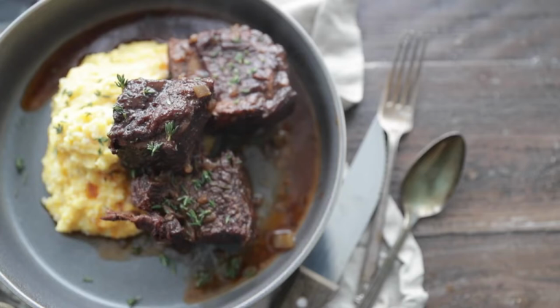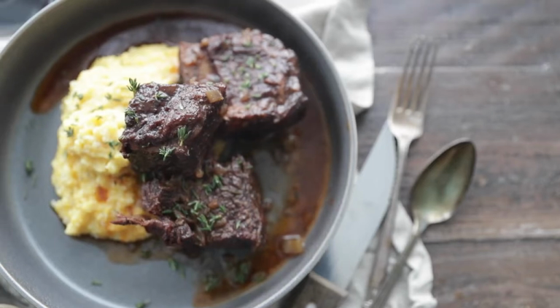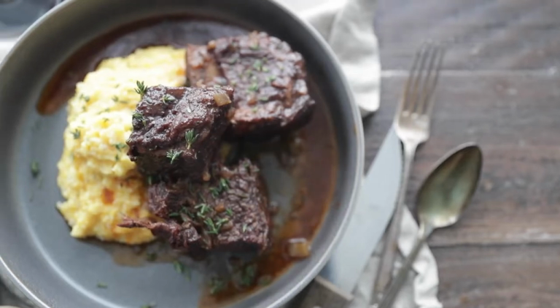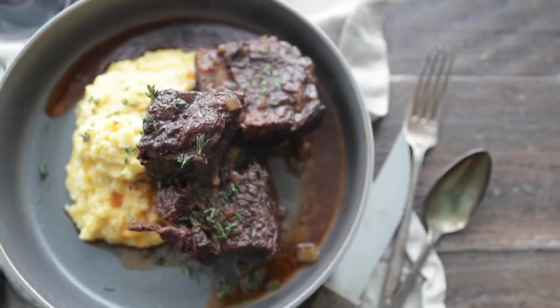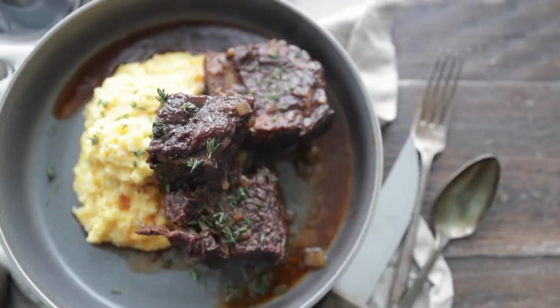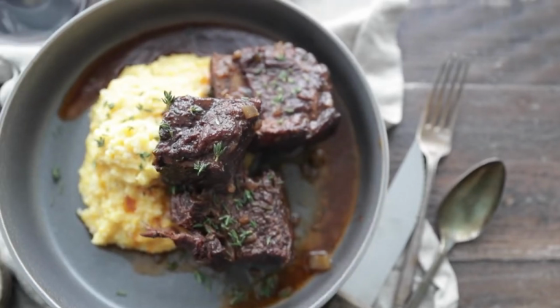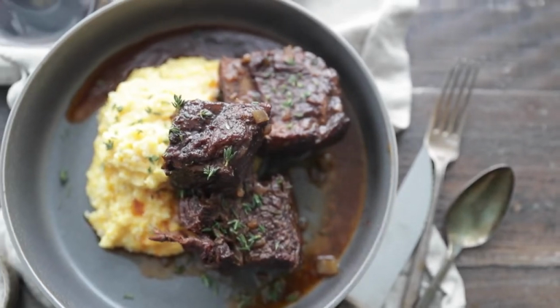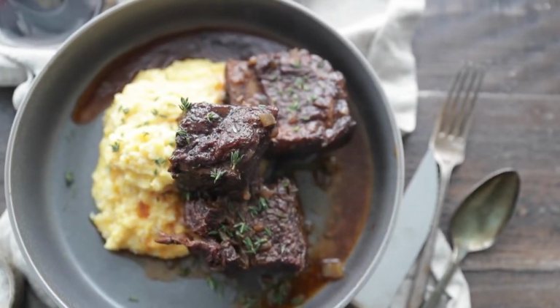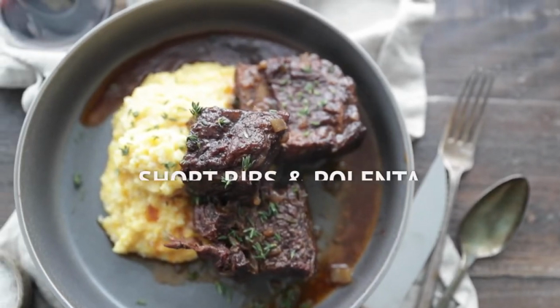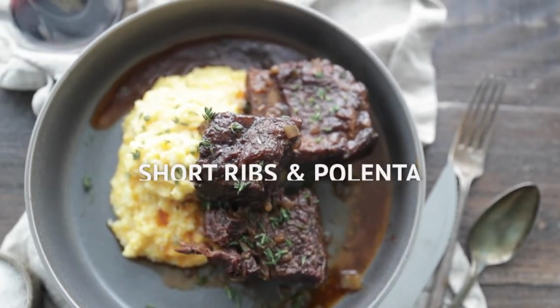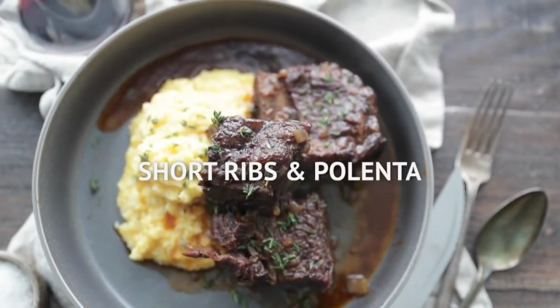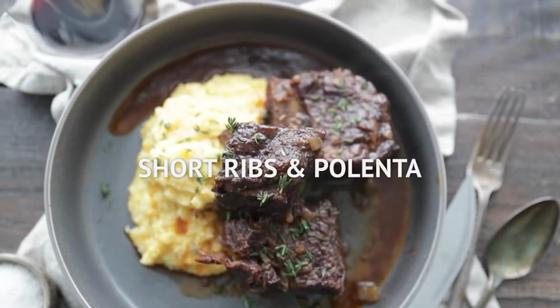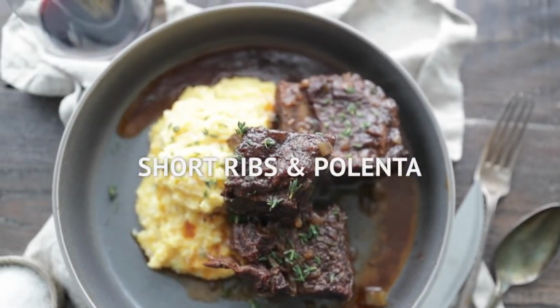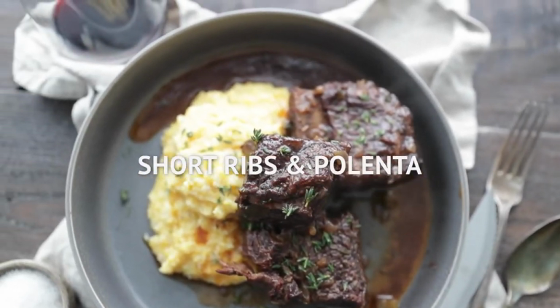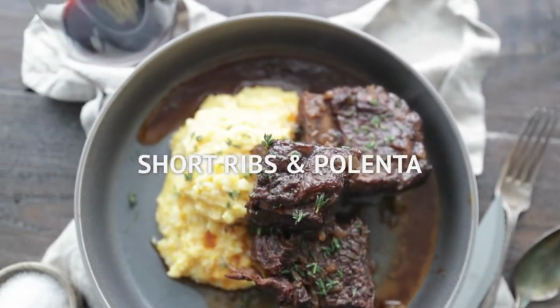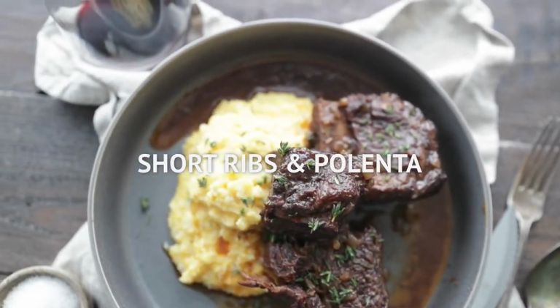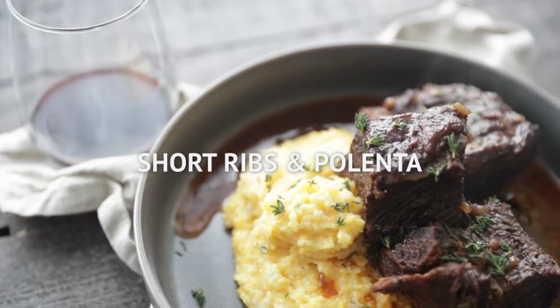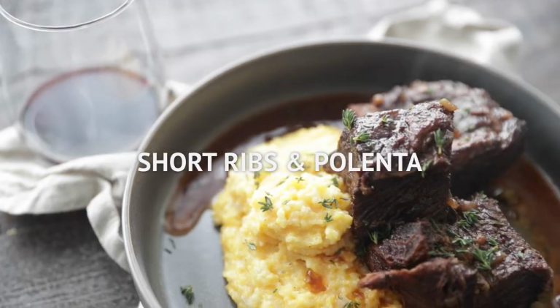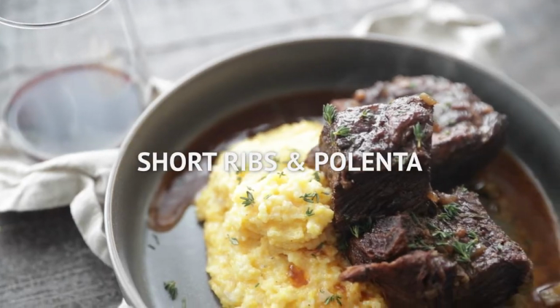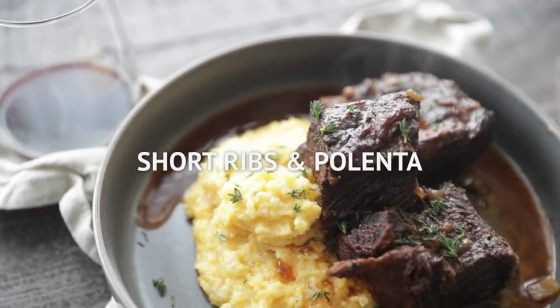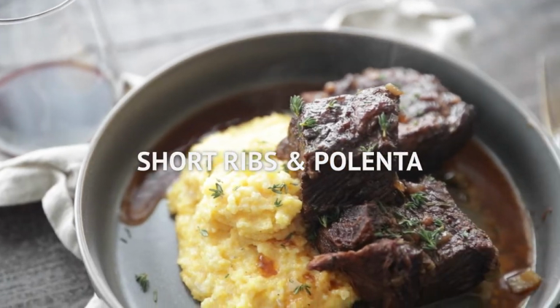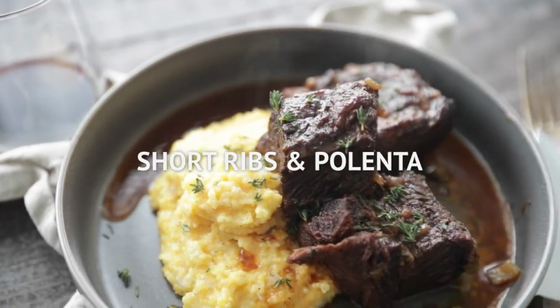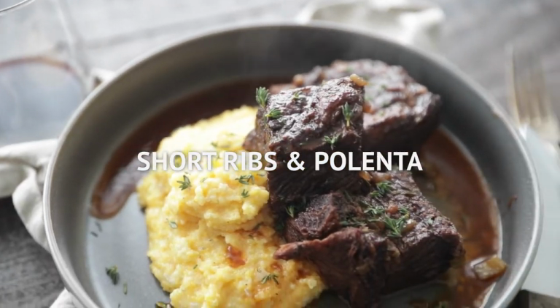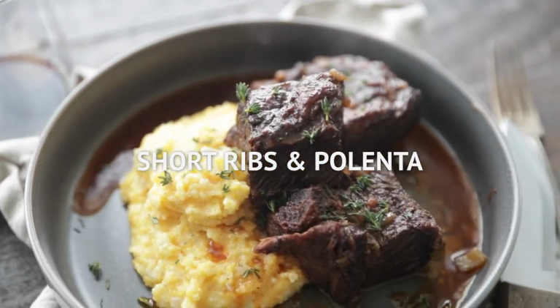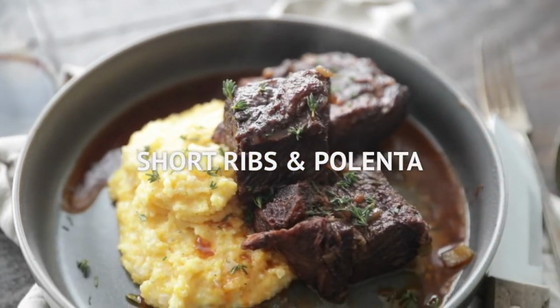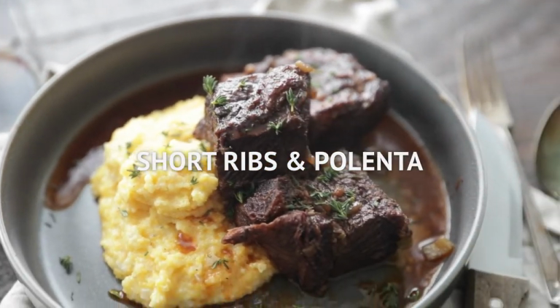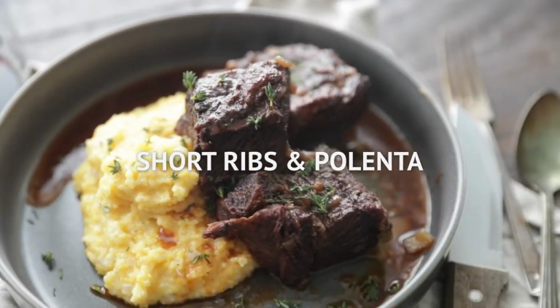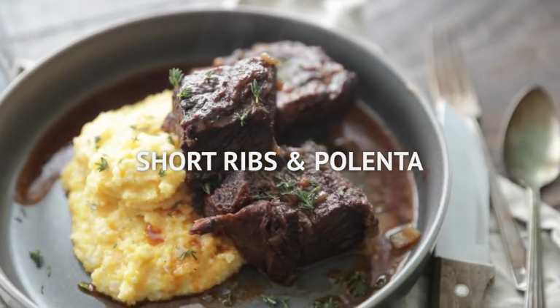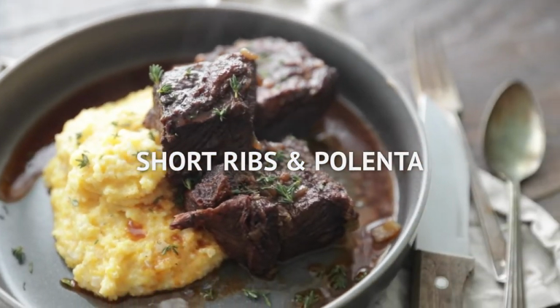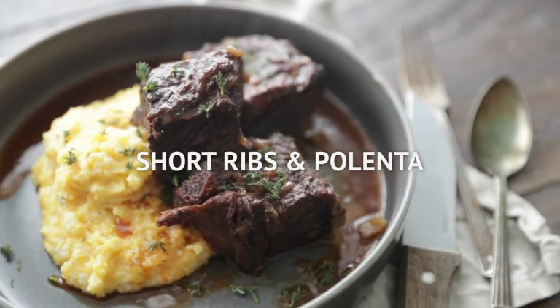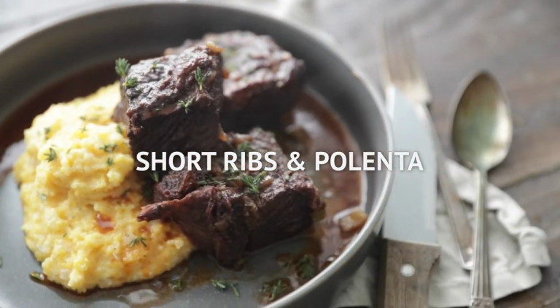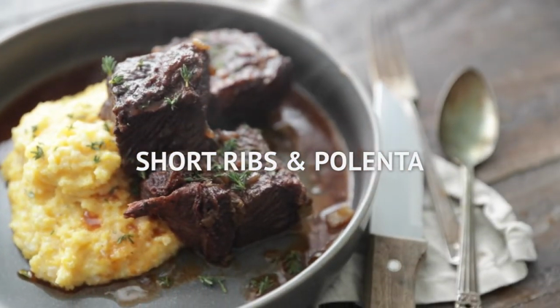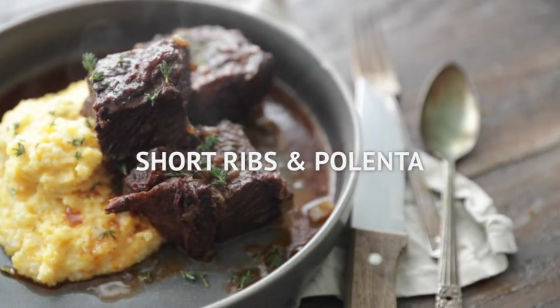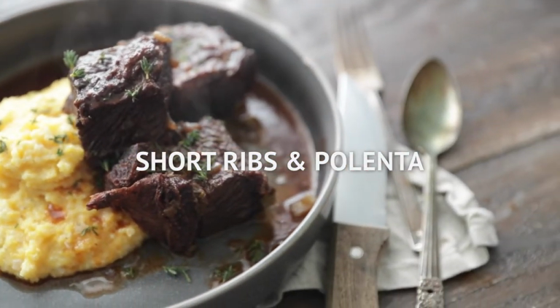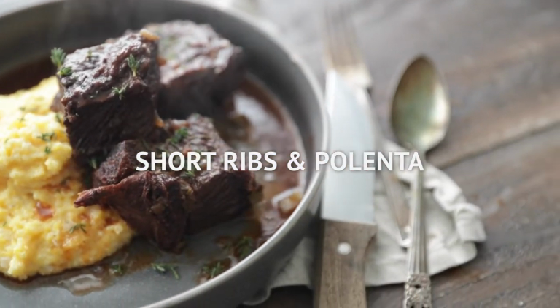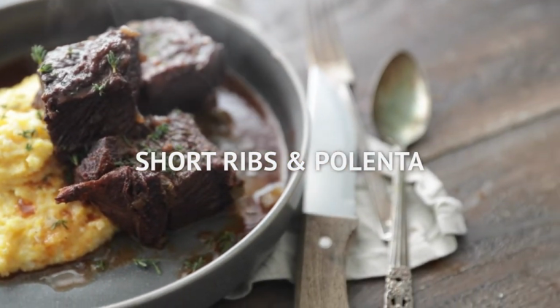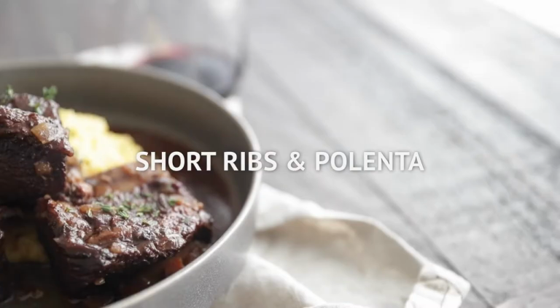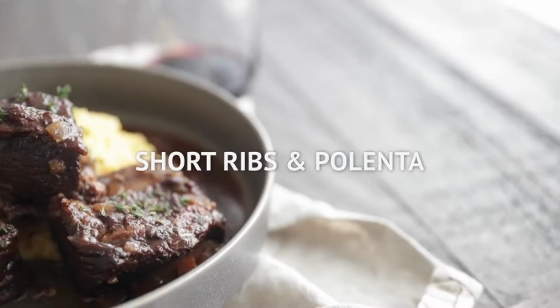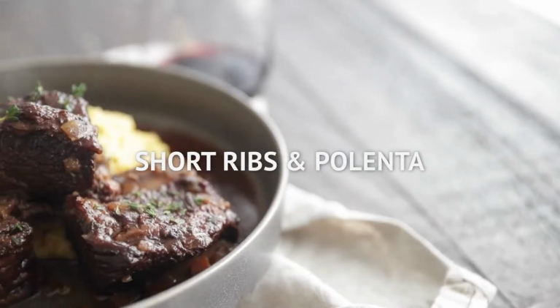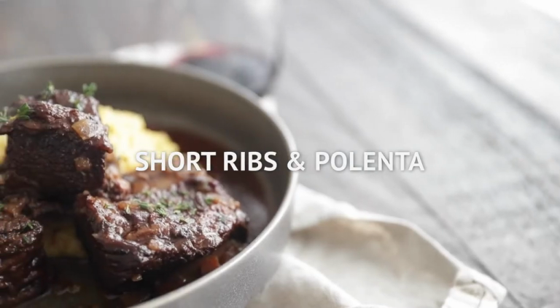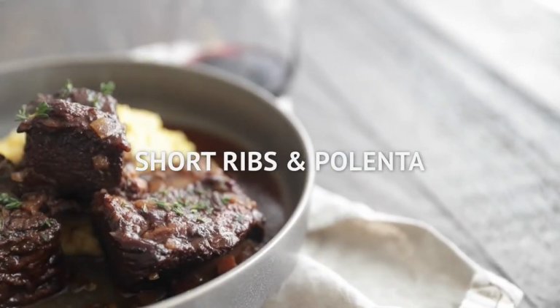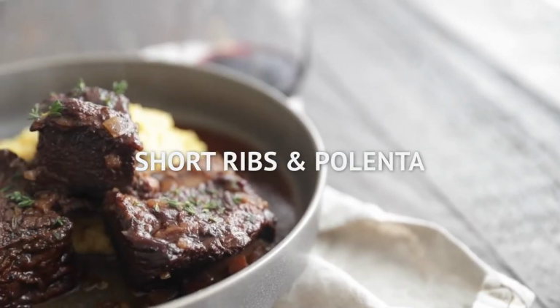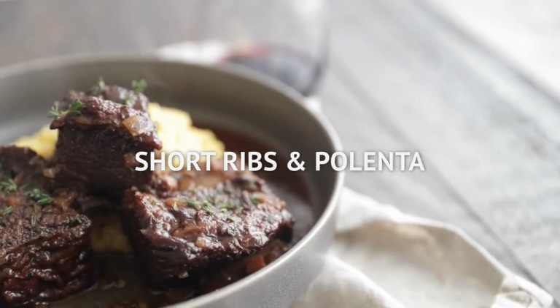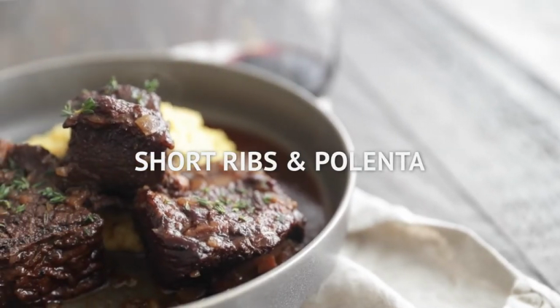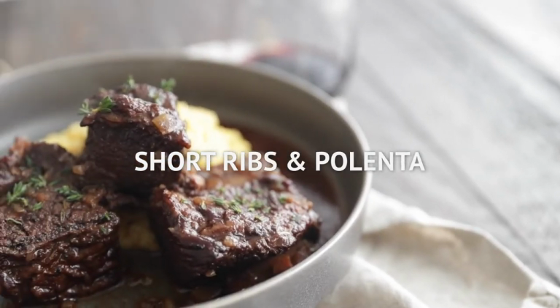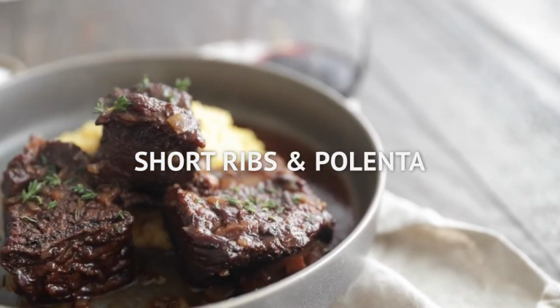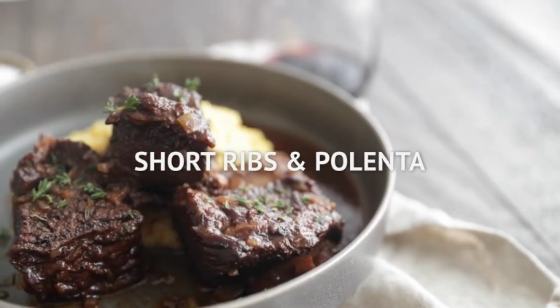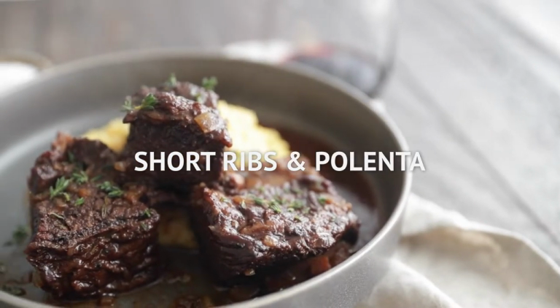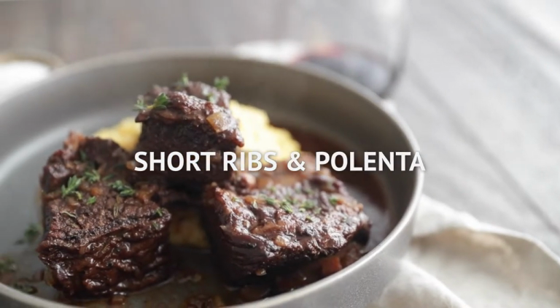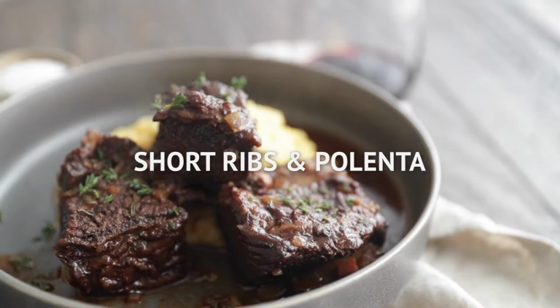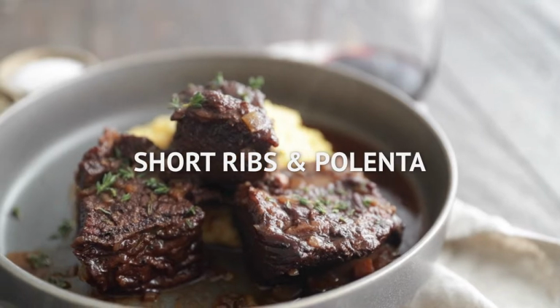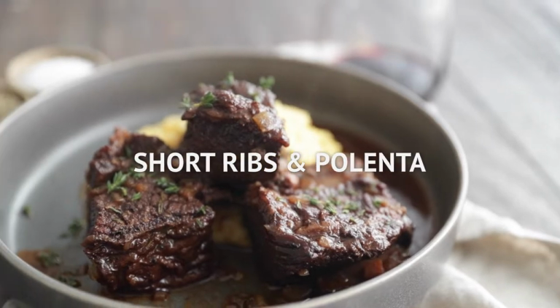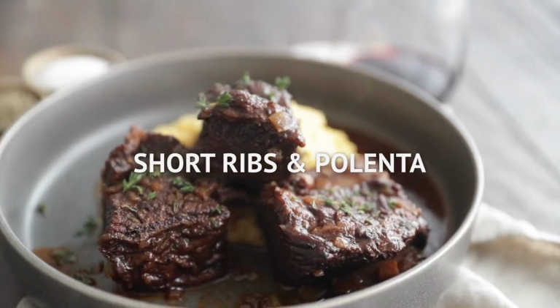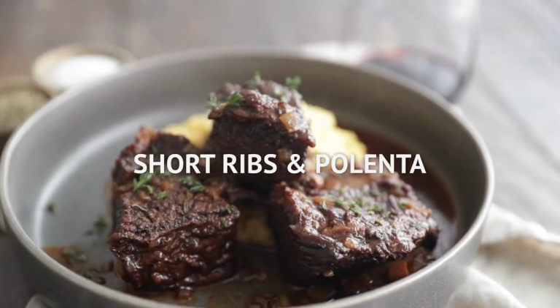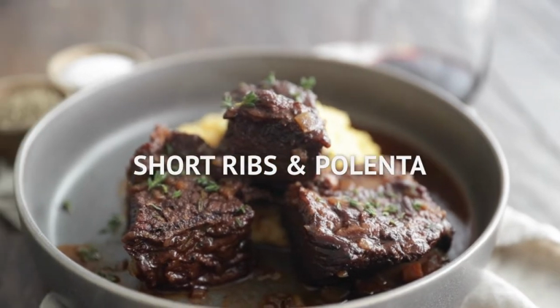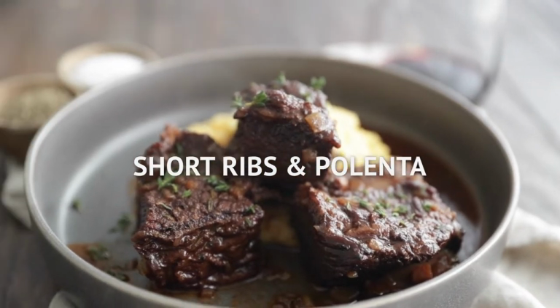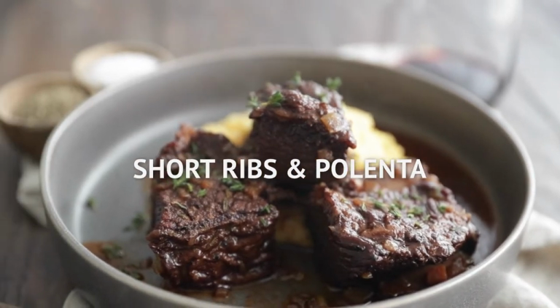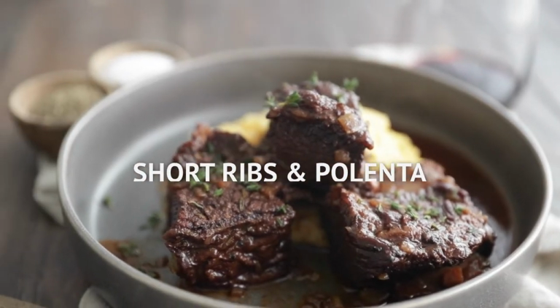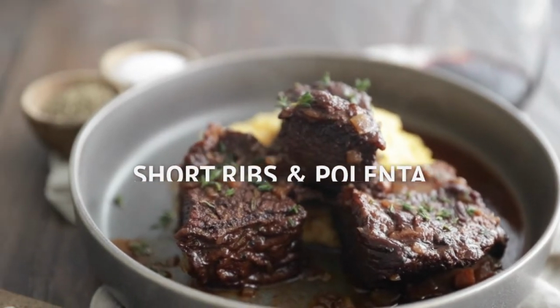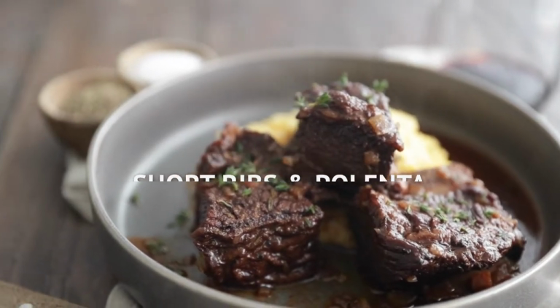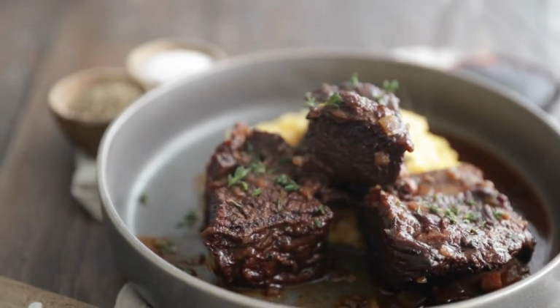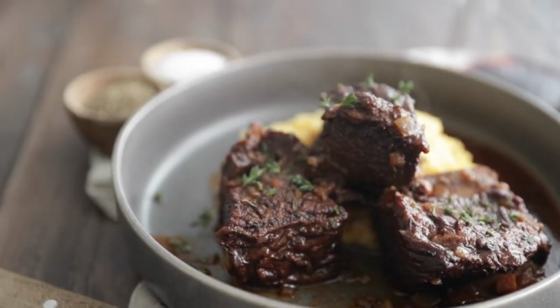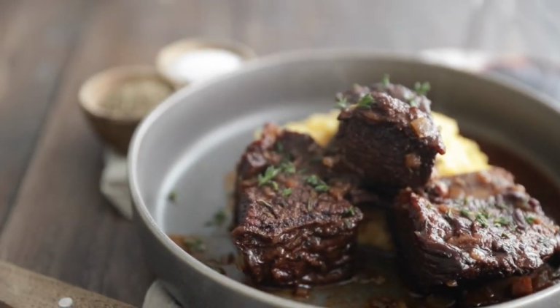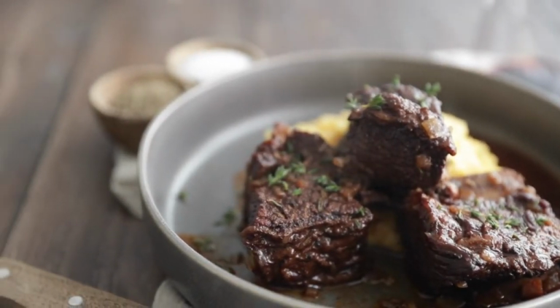Chef Billy Parisi here with Heinen's, and I'm gonna make one of my all-time favorite dishes: braised short ribs and polenta.